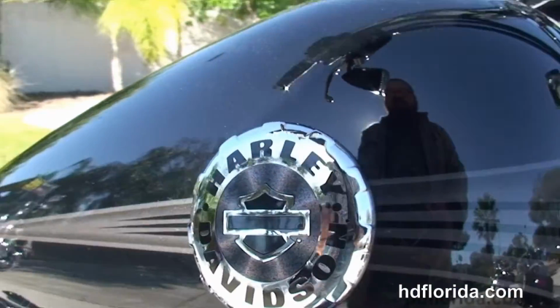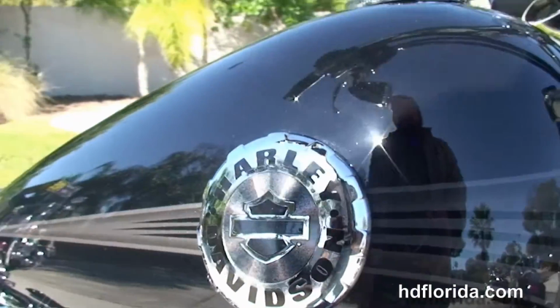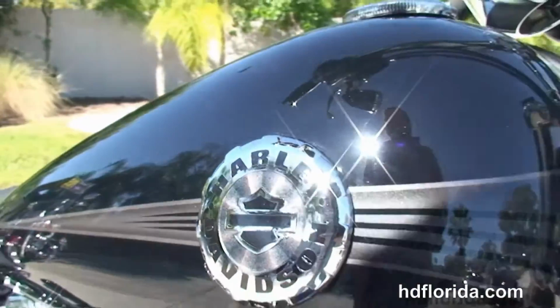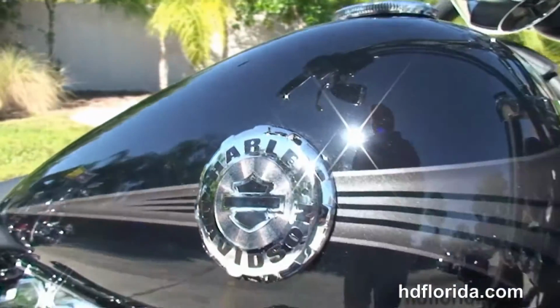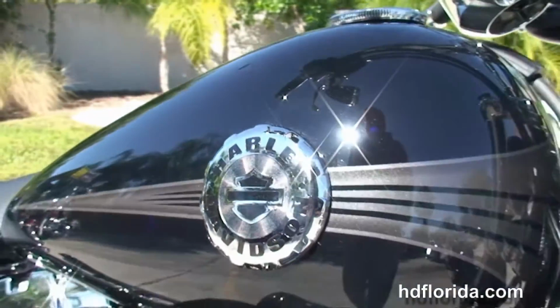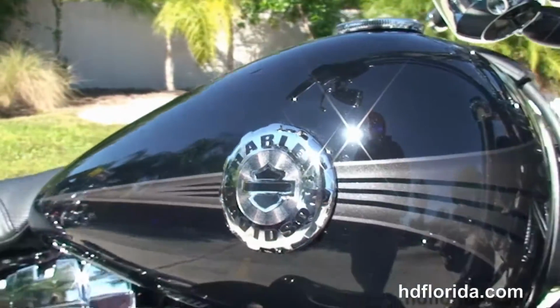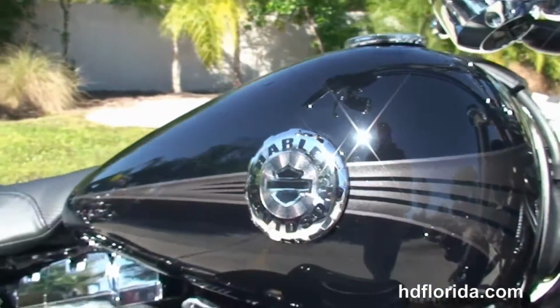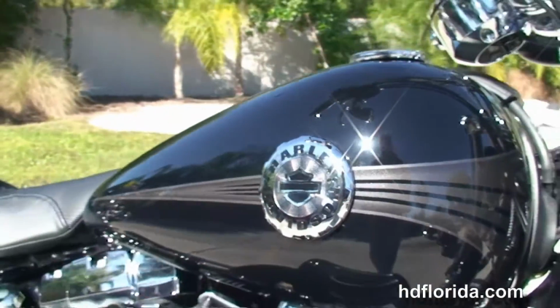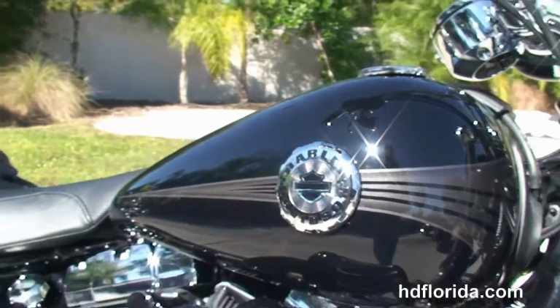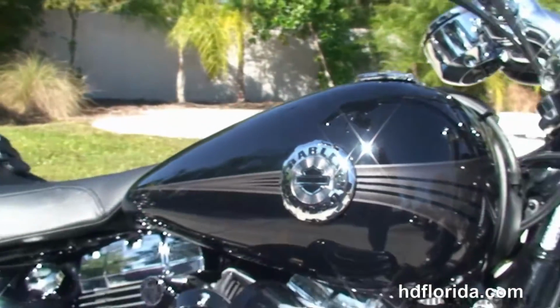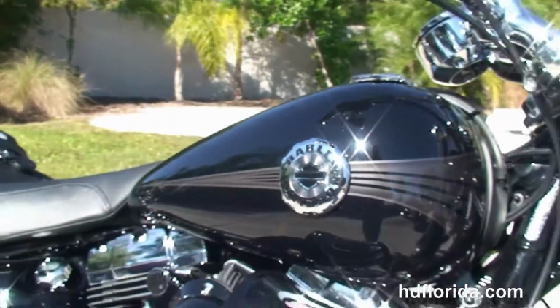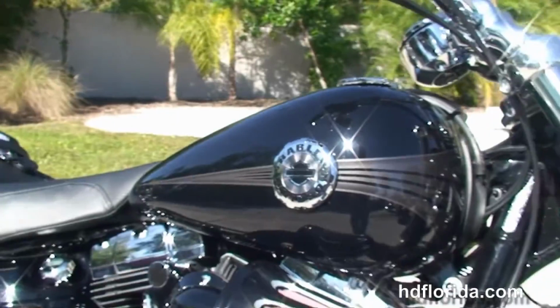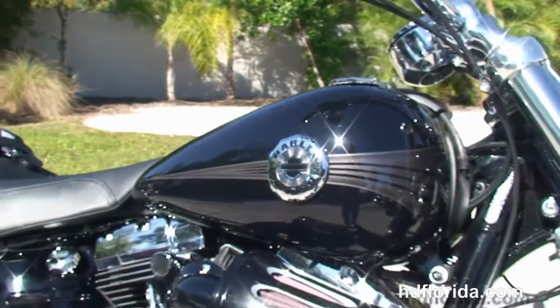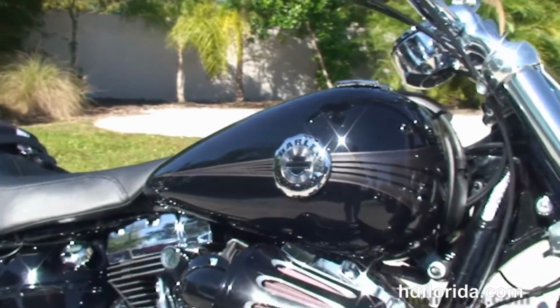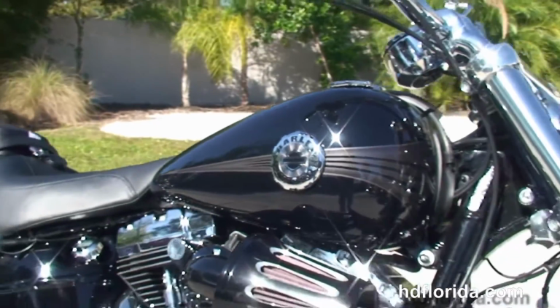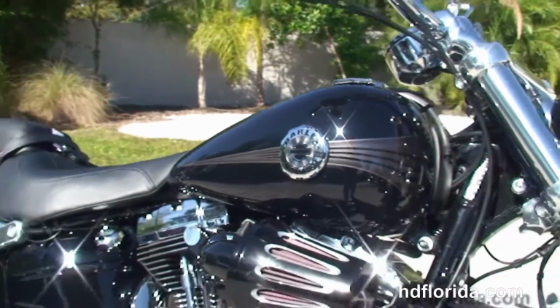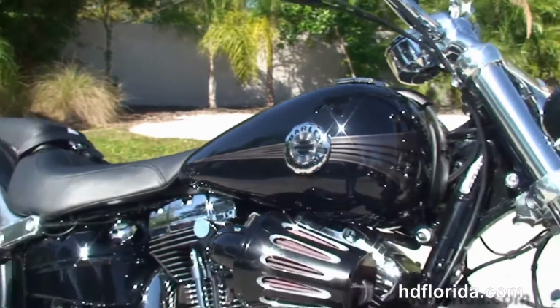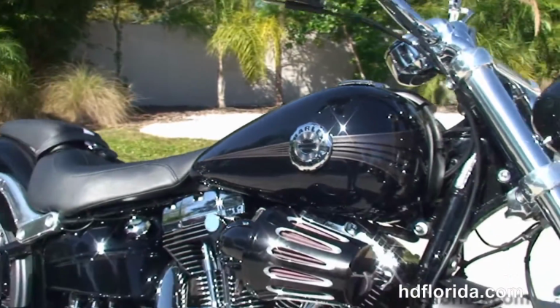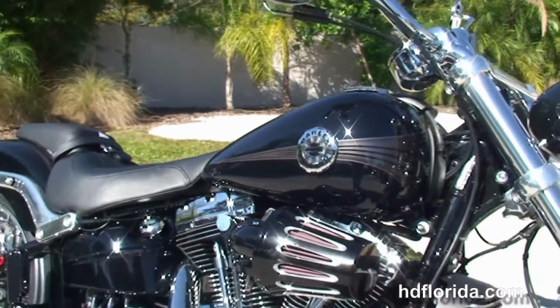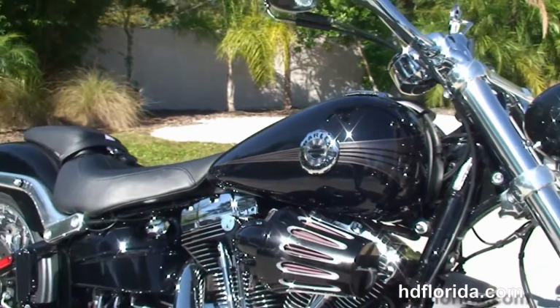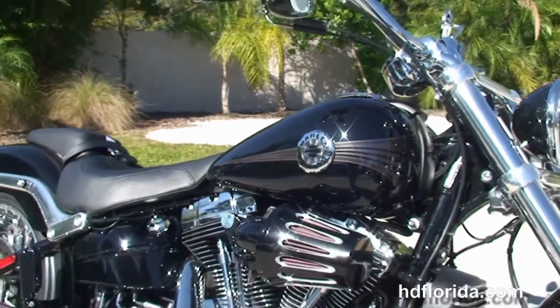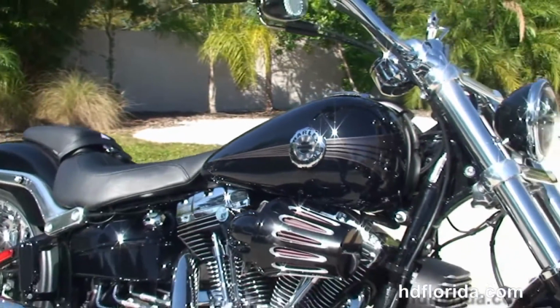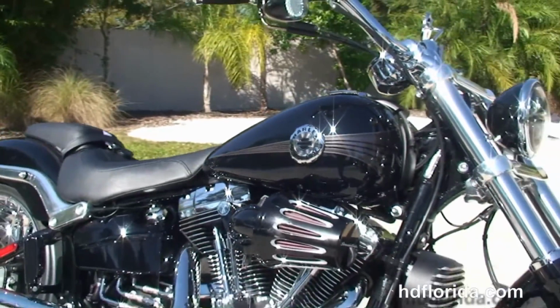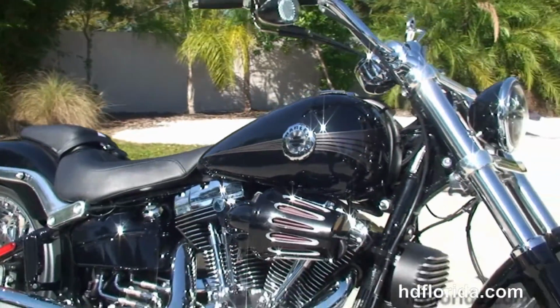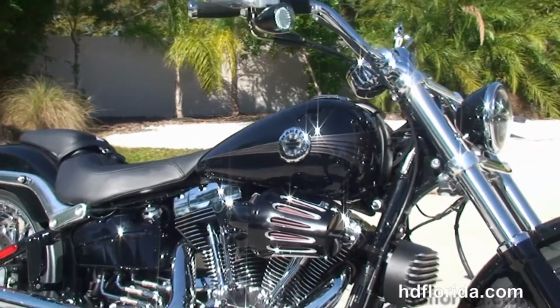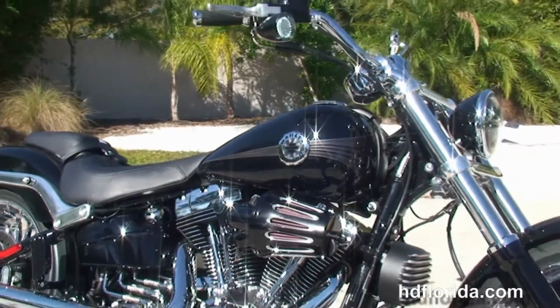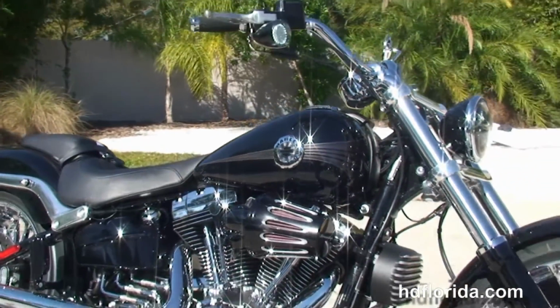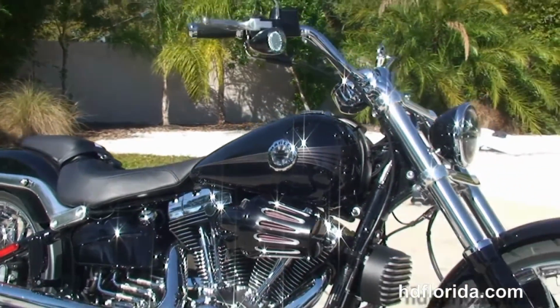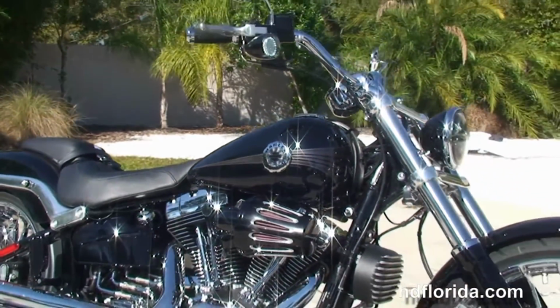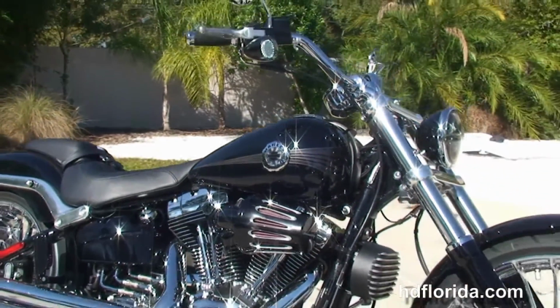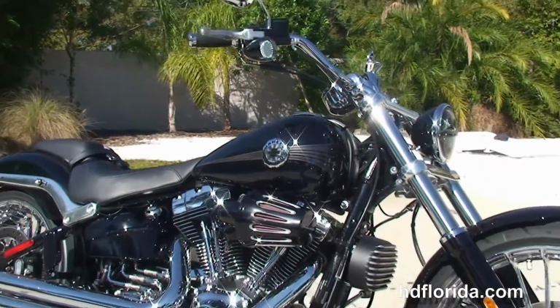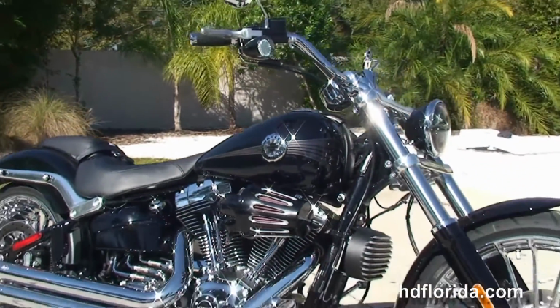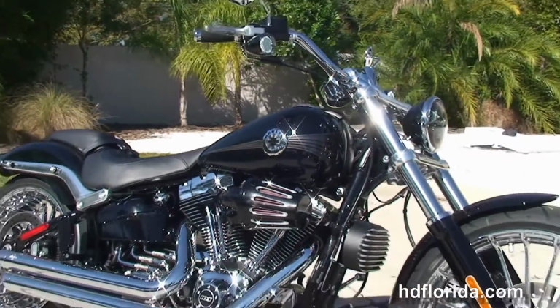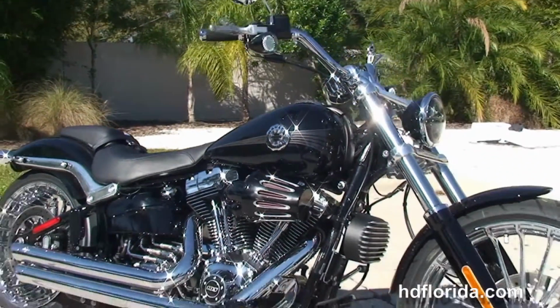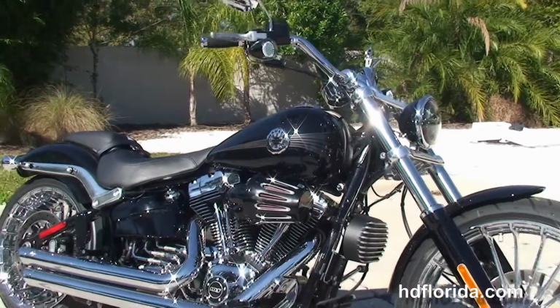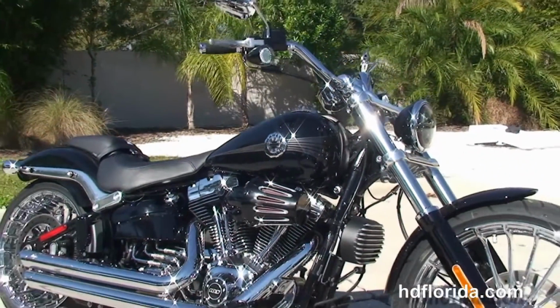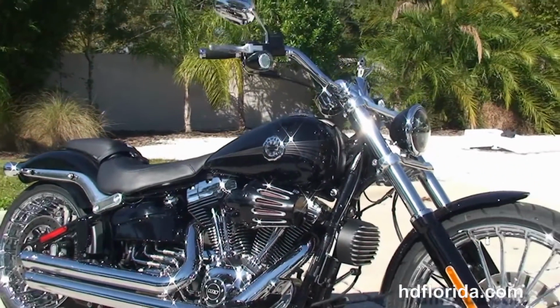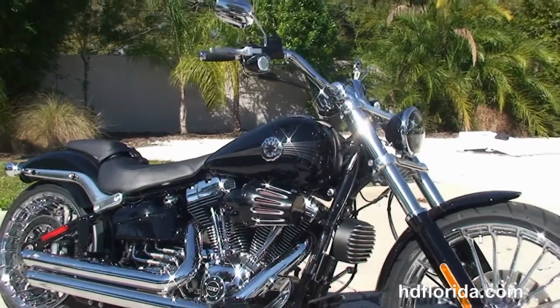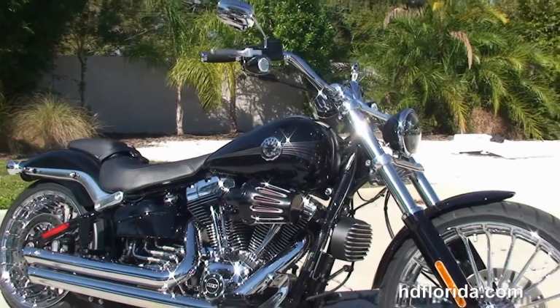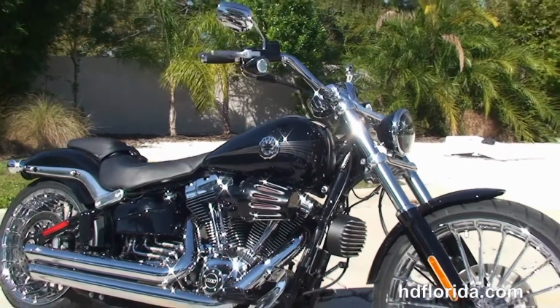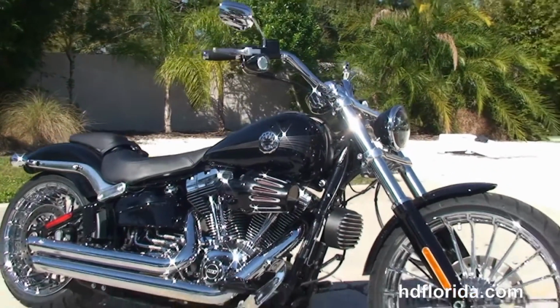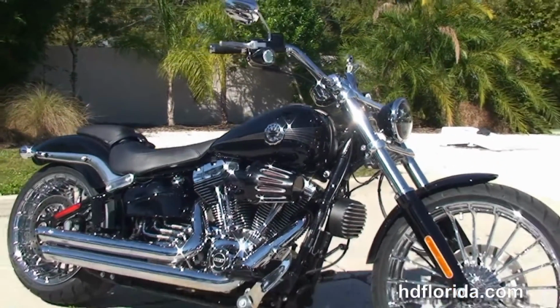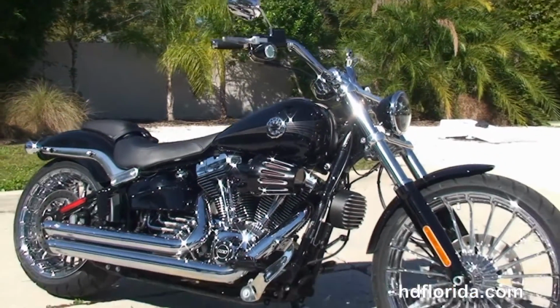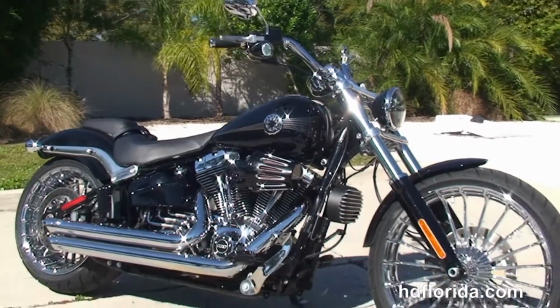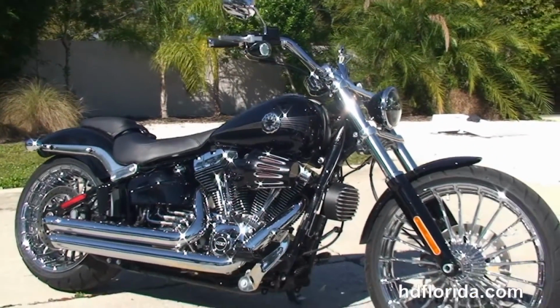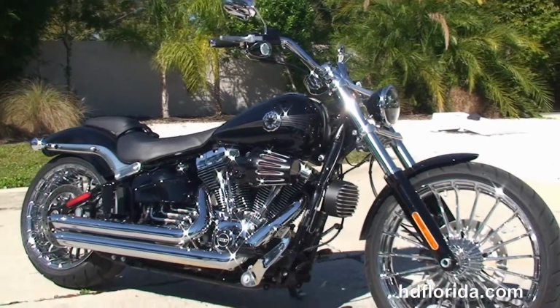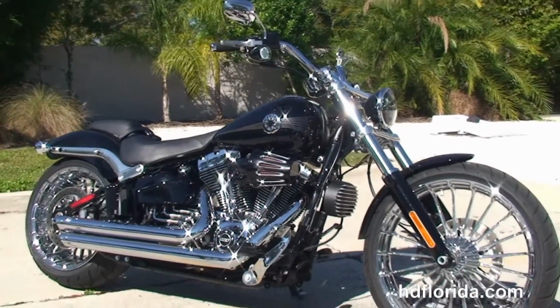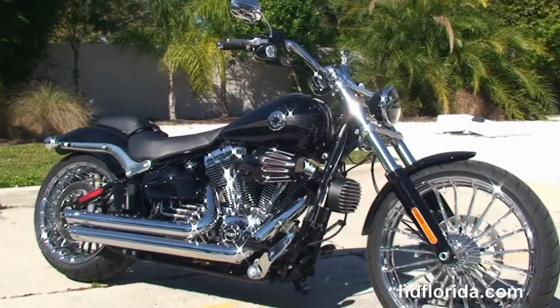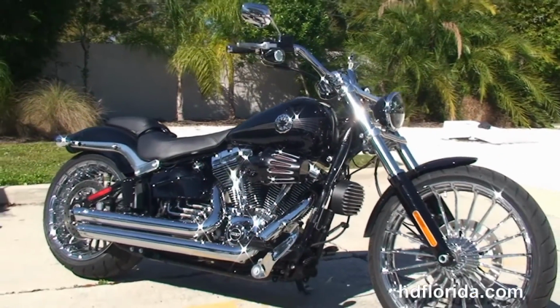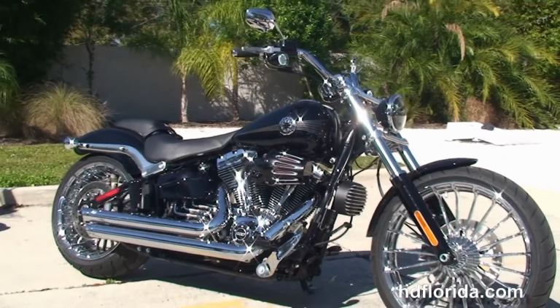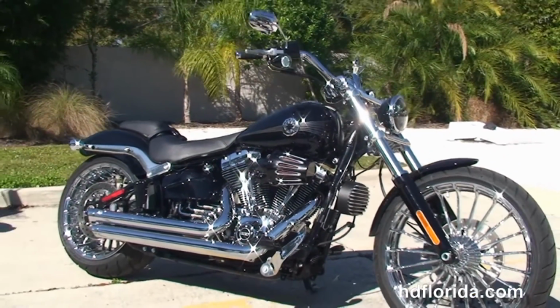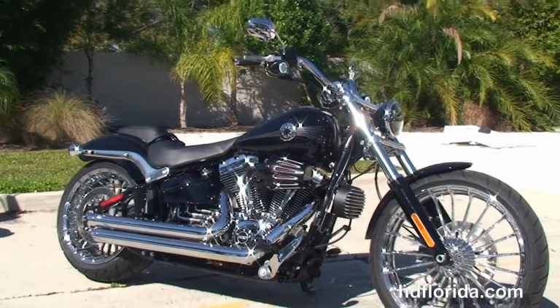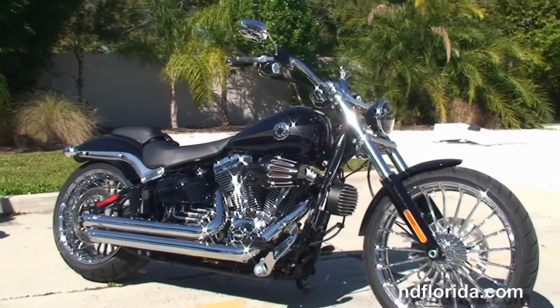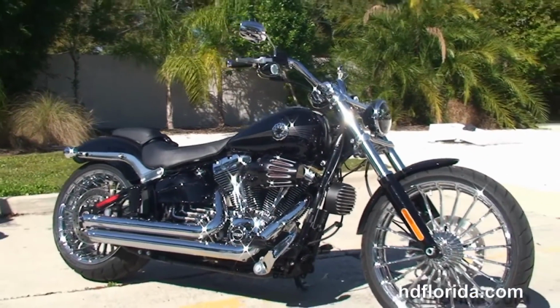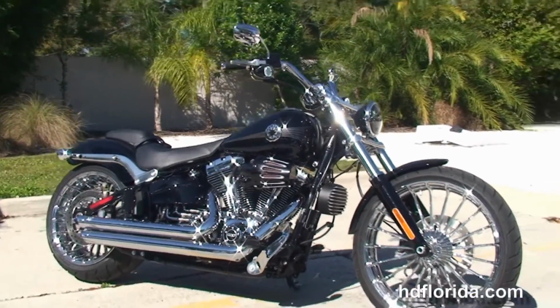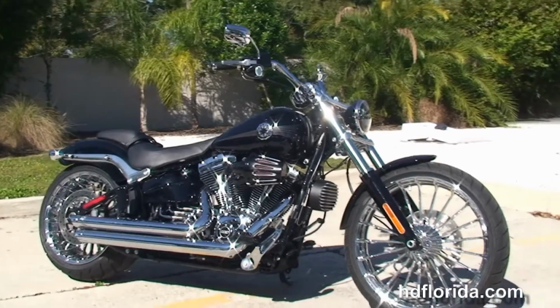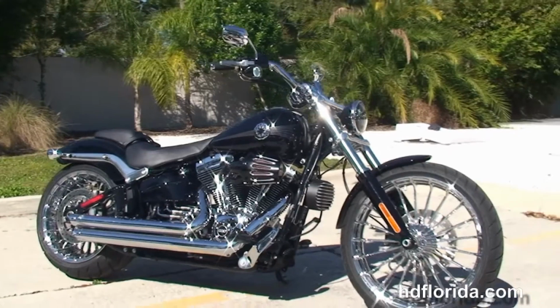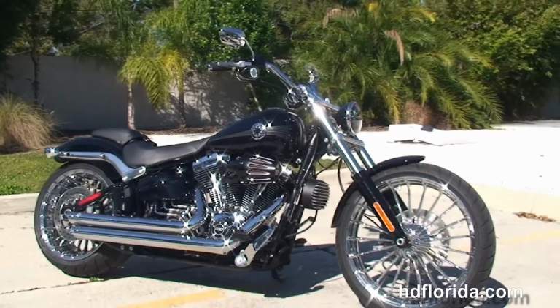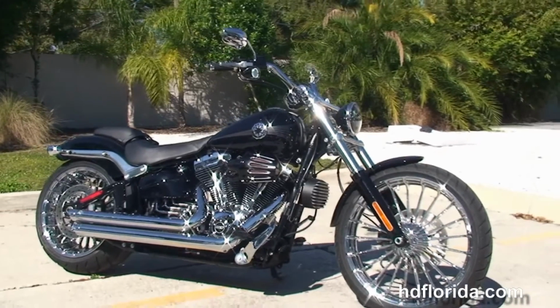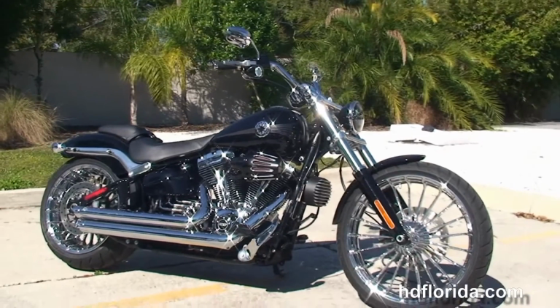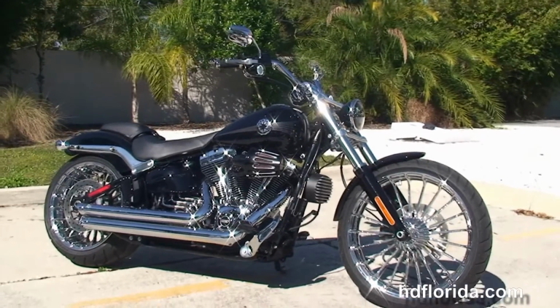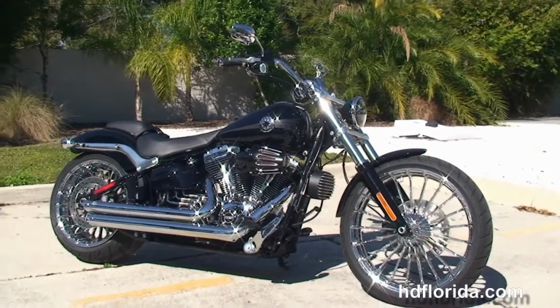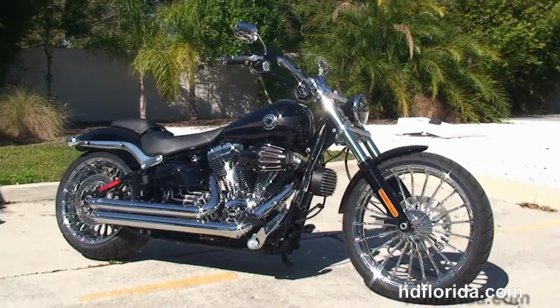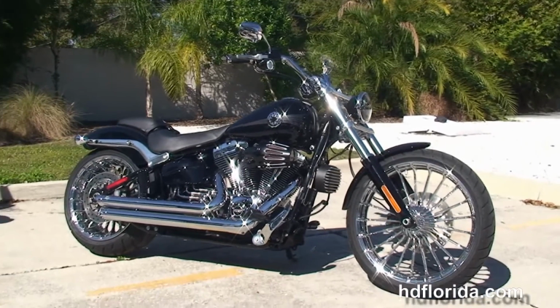It carries the balance of the factory warranty that is extendable for another five years, and options and accessories on this bike retail out at over $9,200.